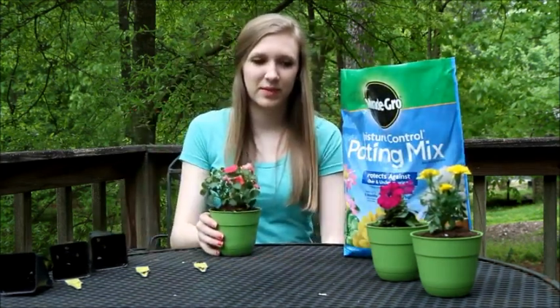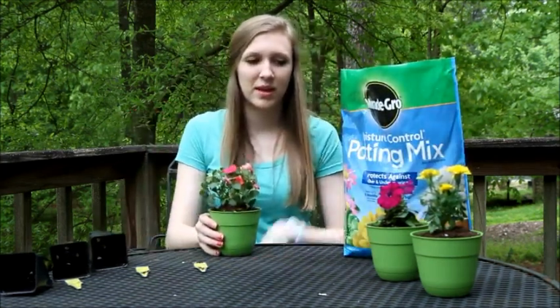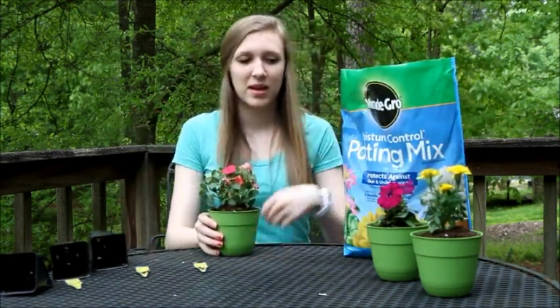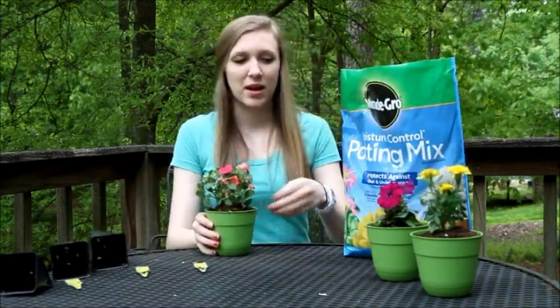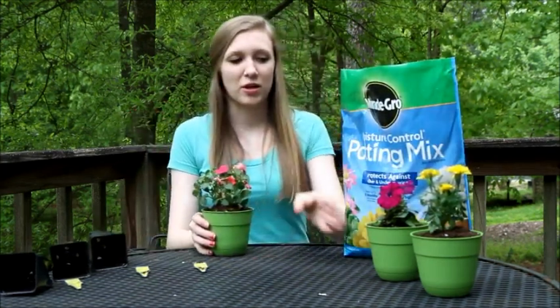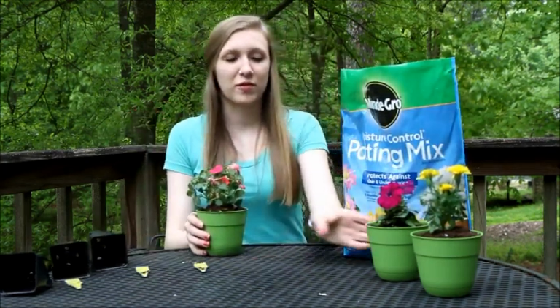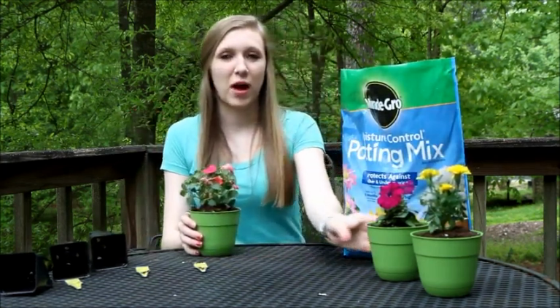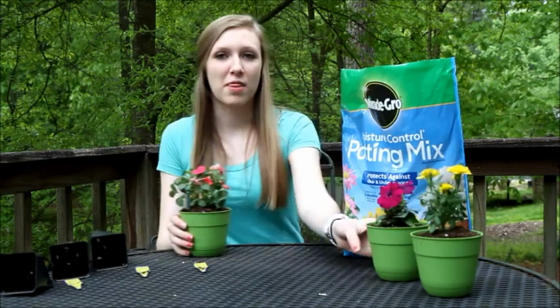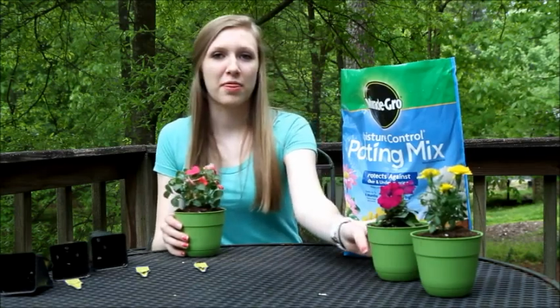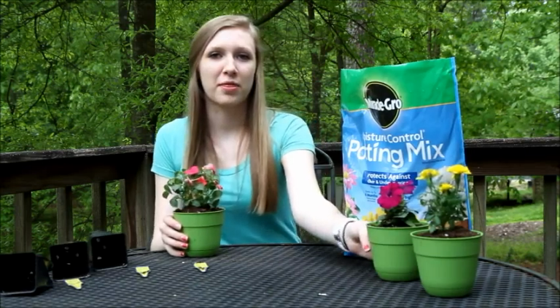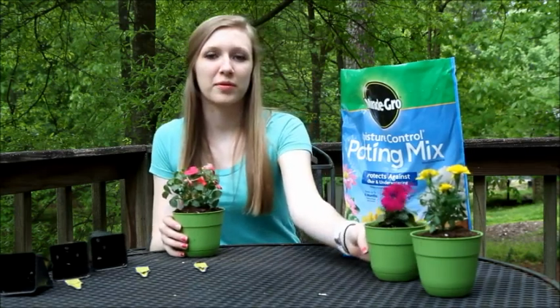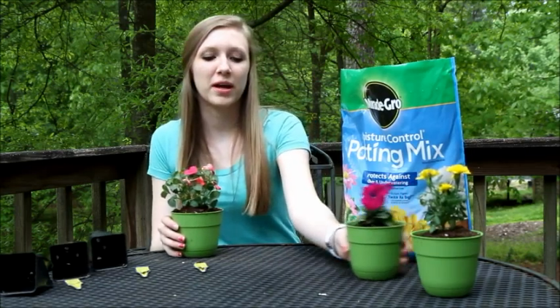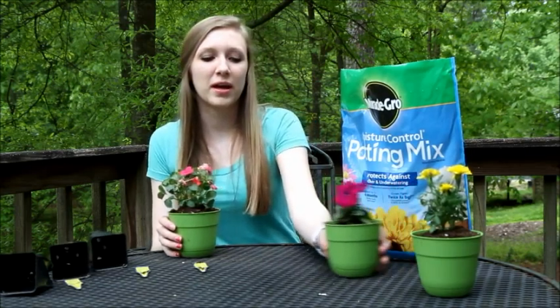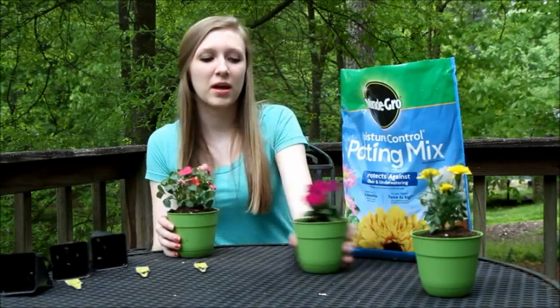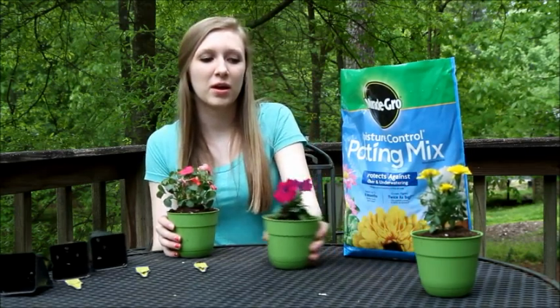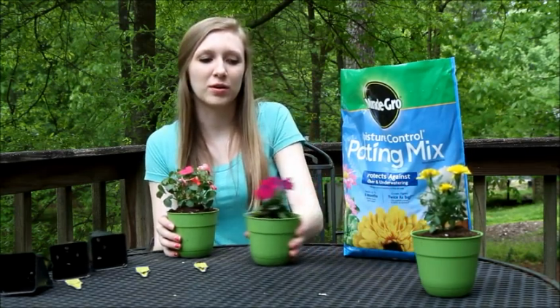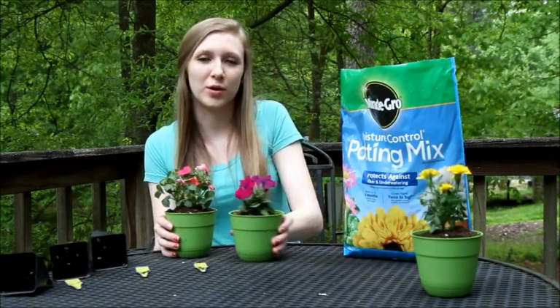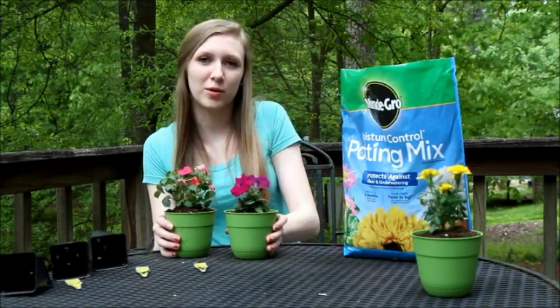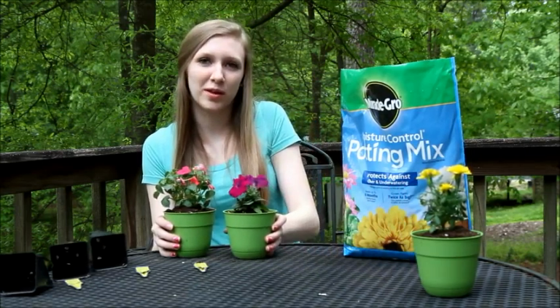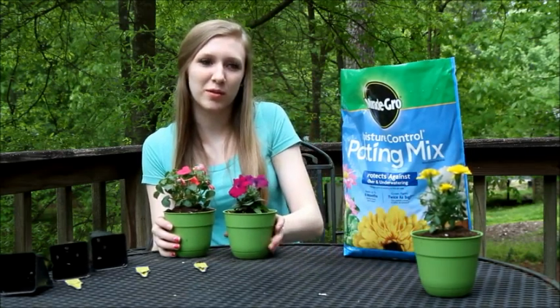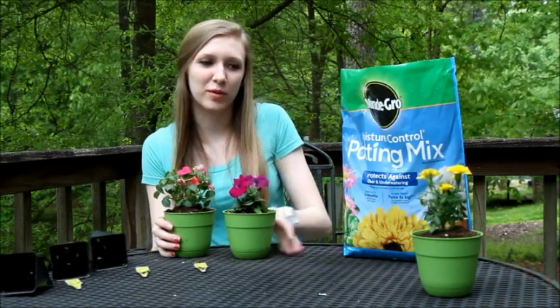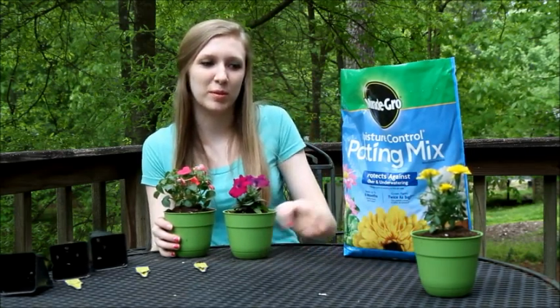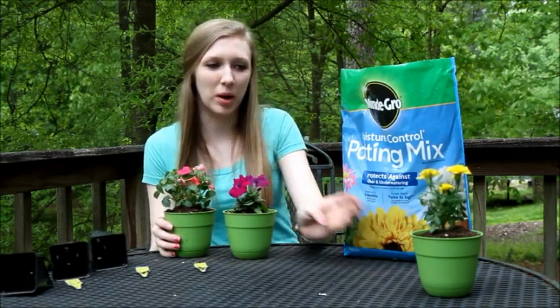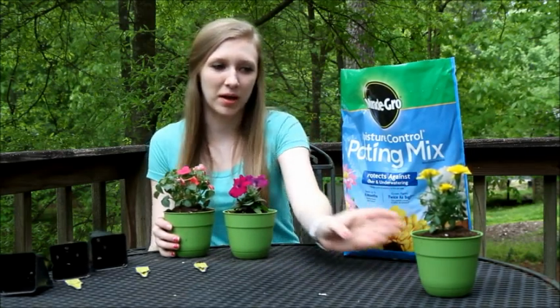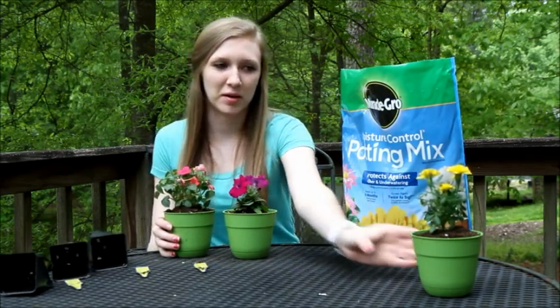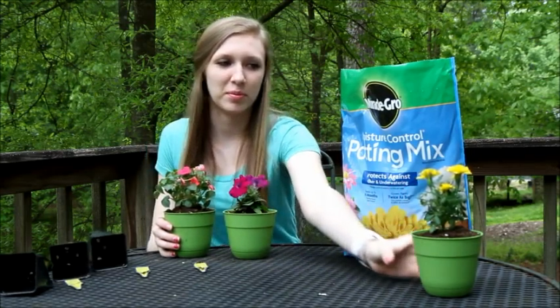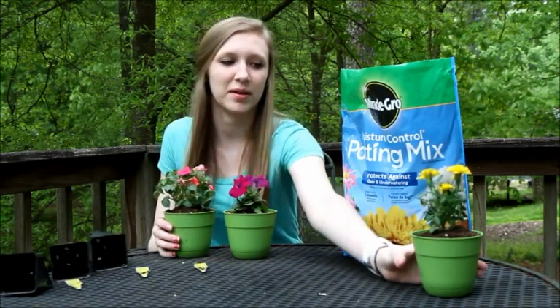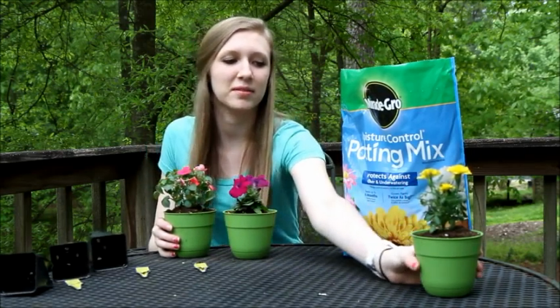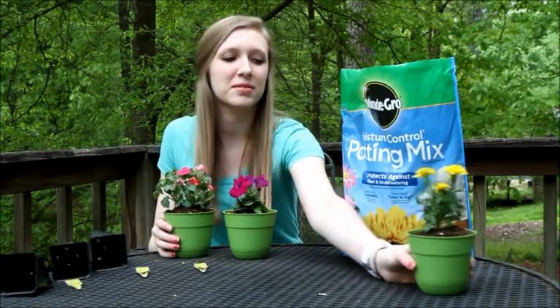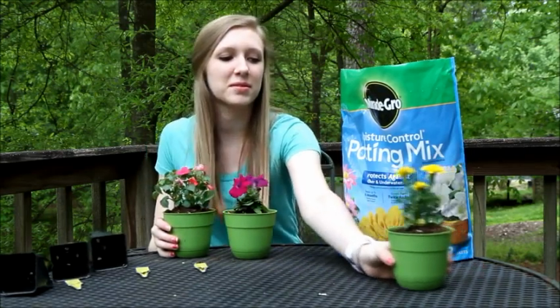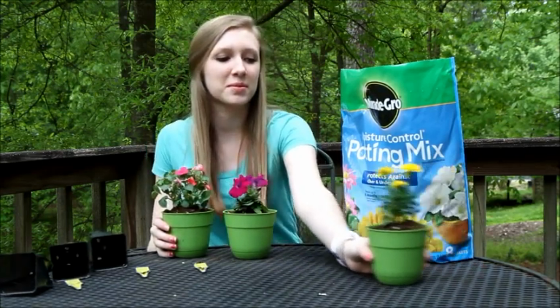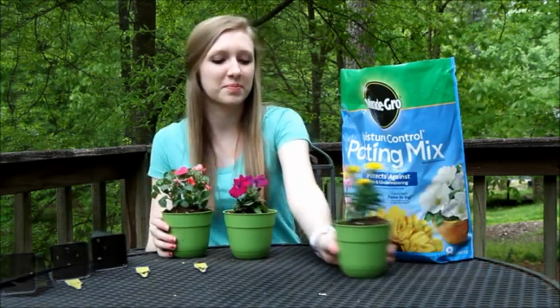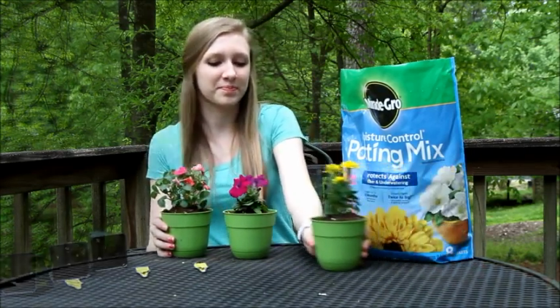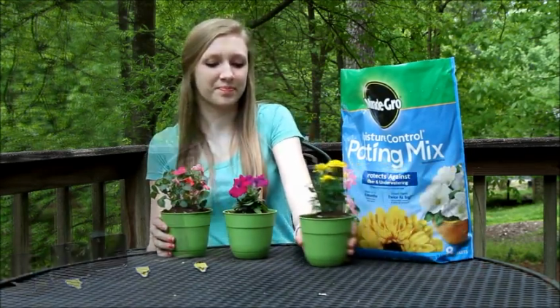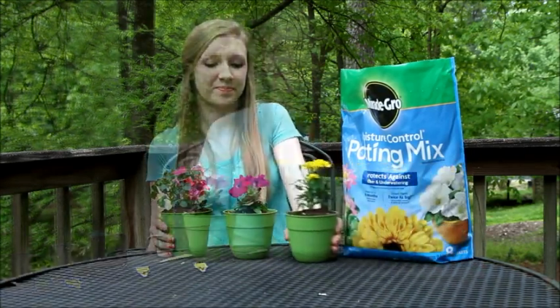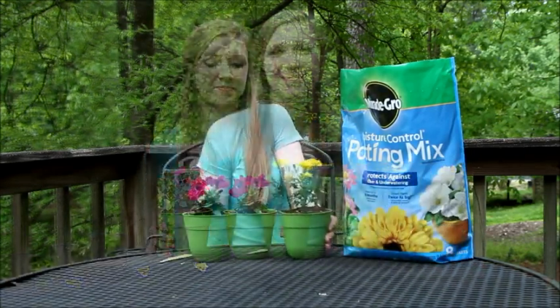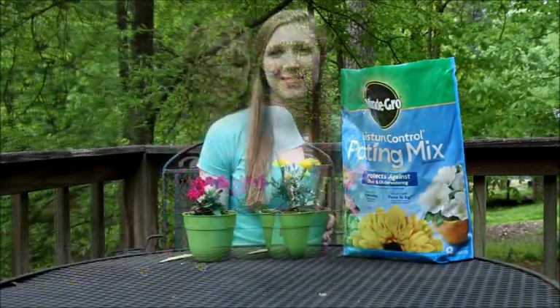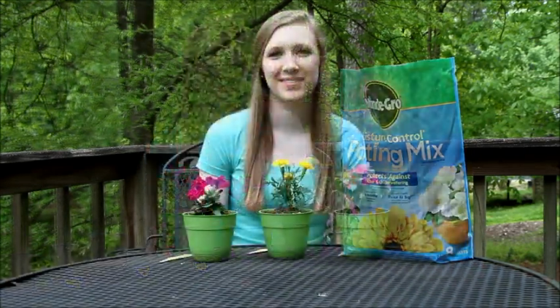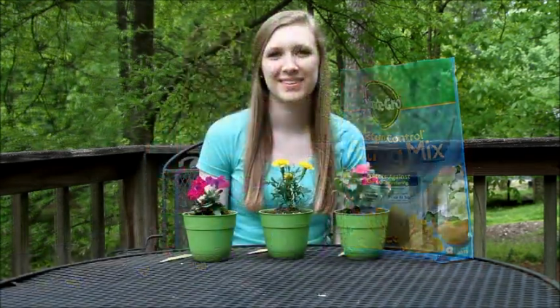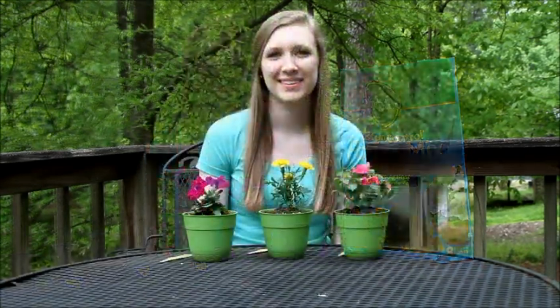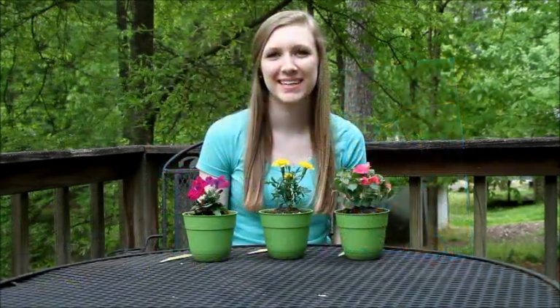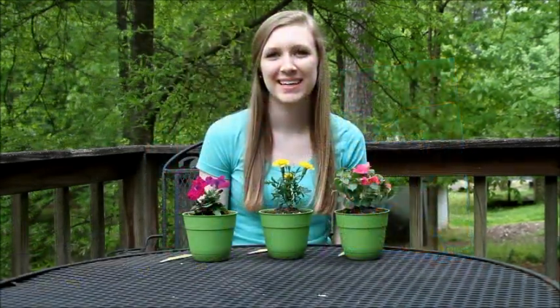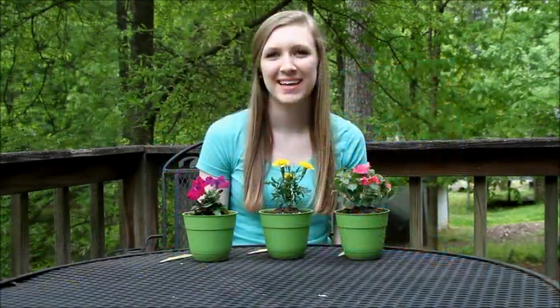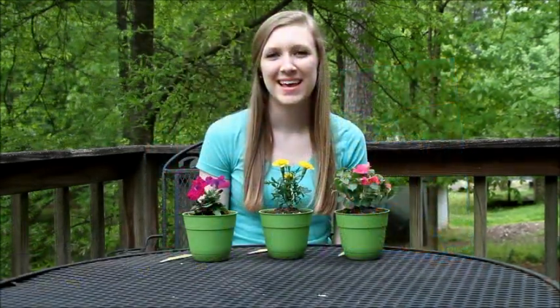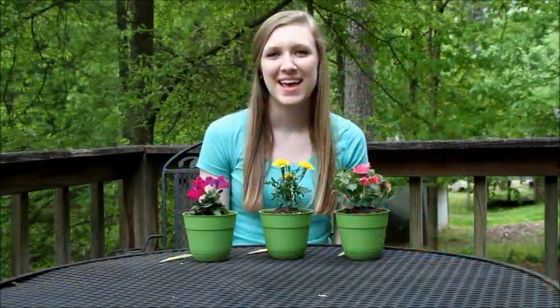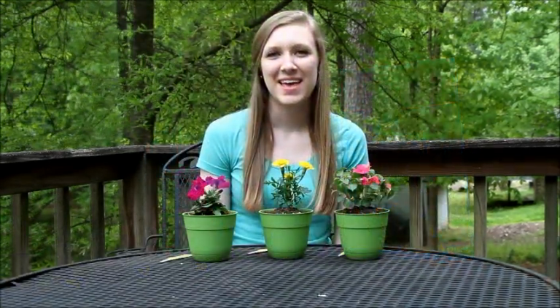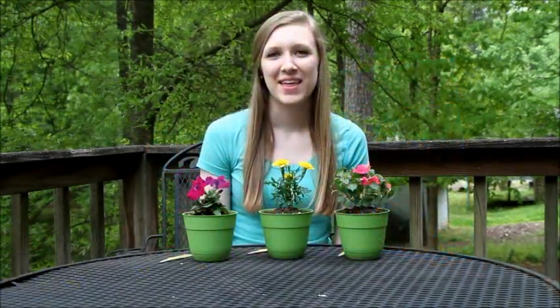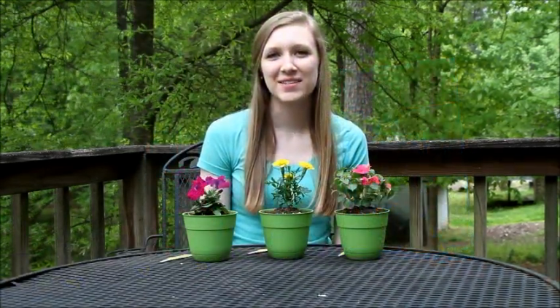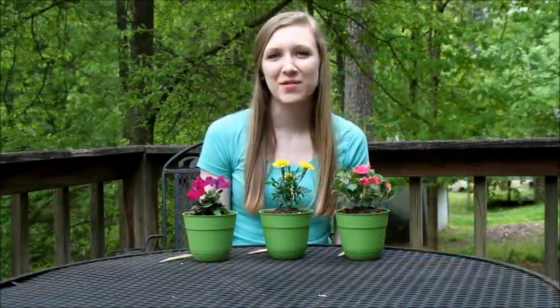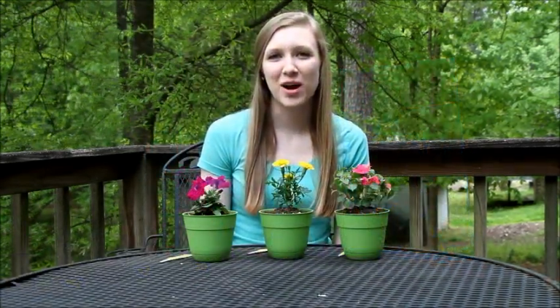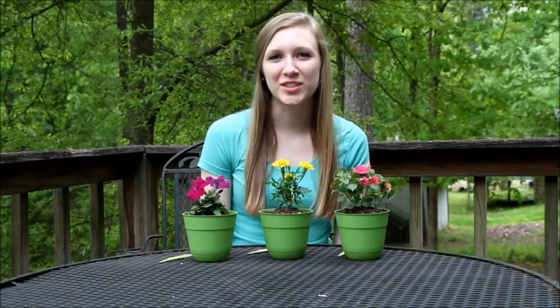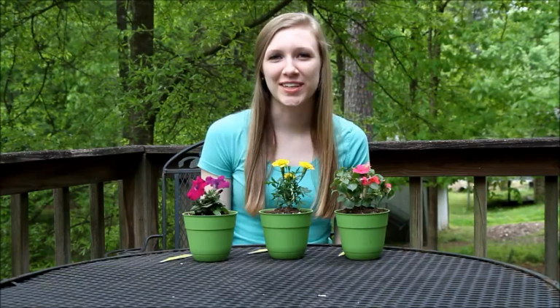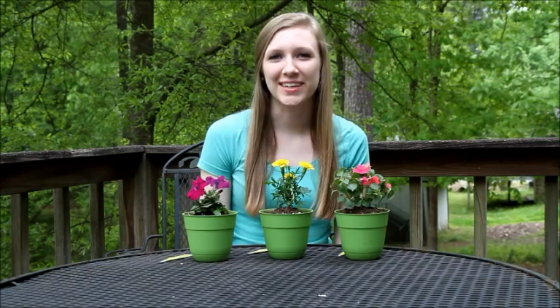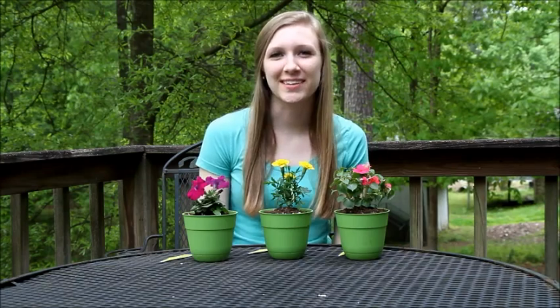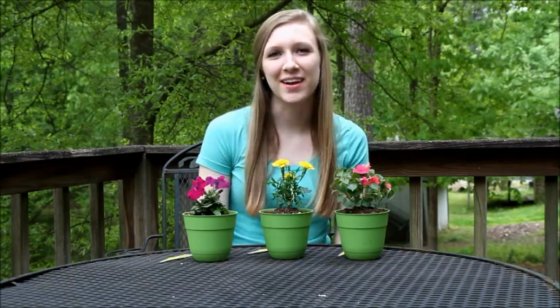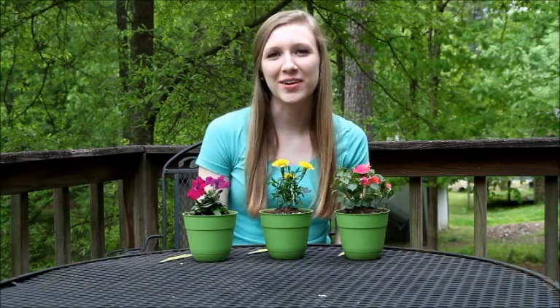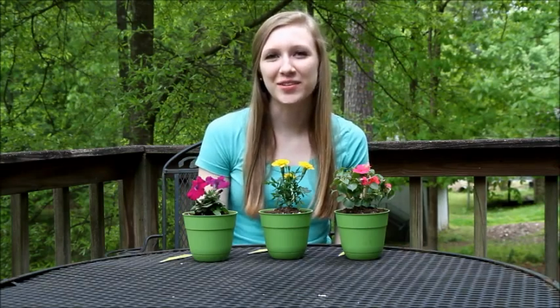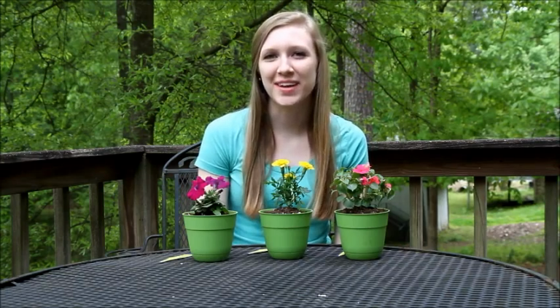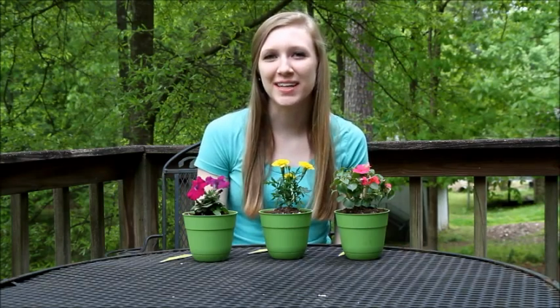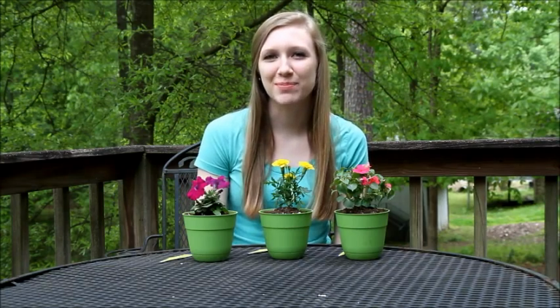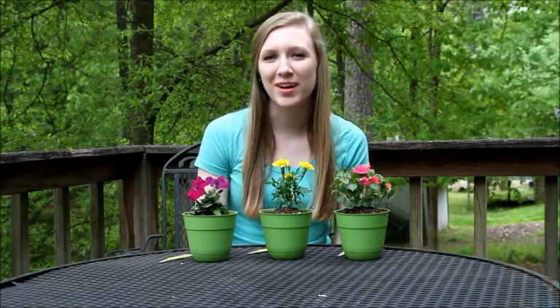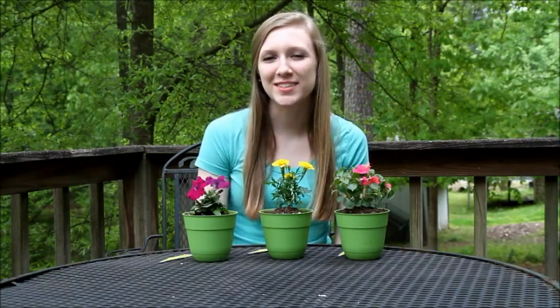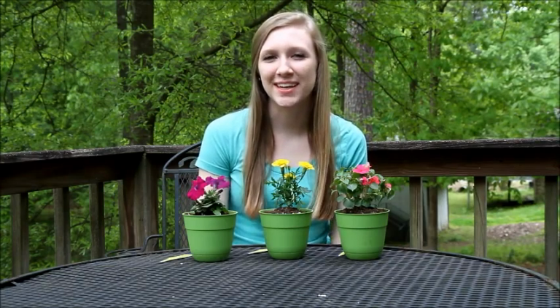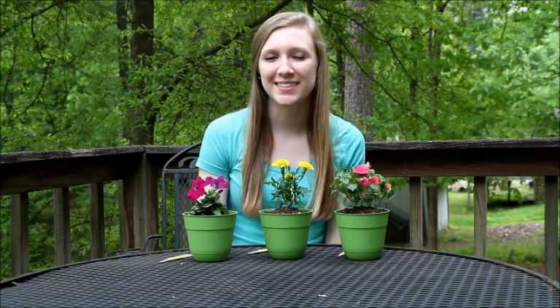Now you've got three newly repotted plants. Thanks for watching. Good luck on your next project.